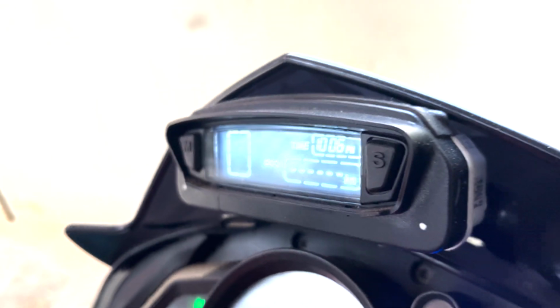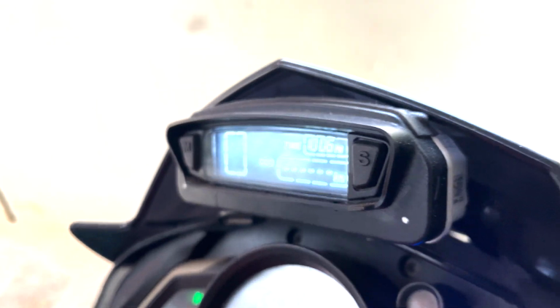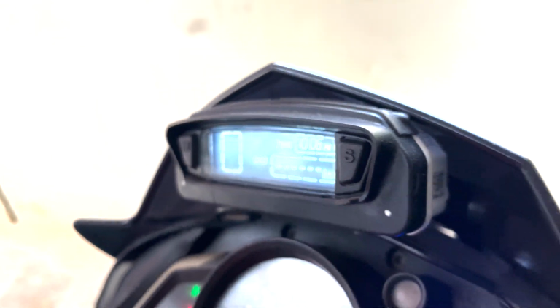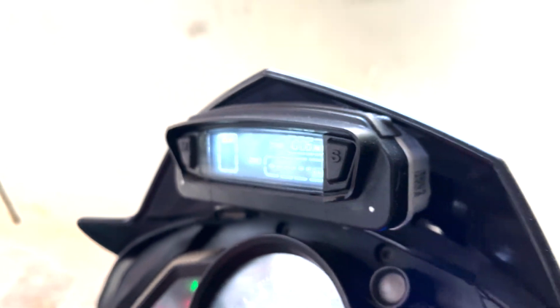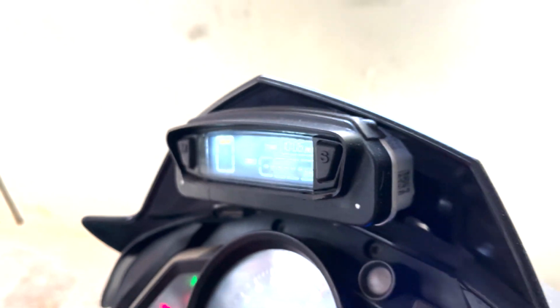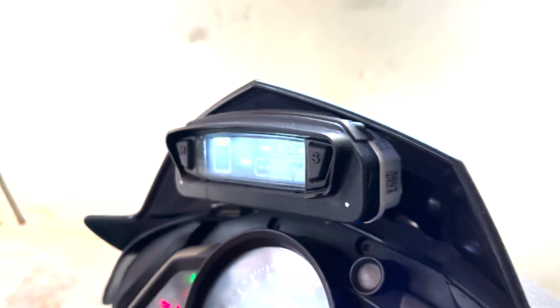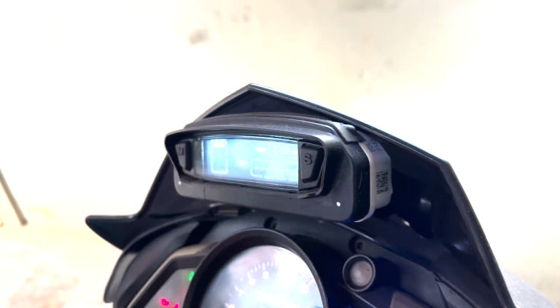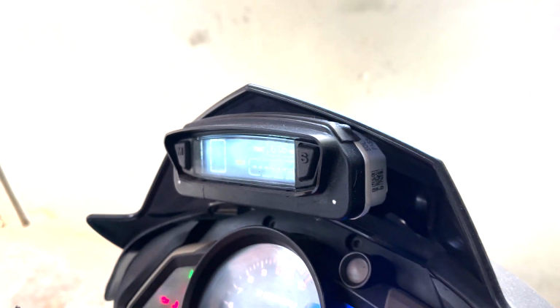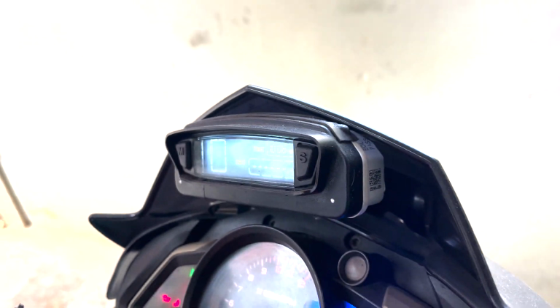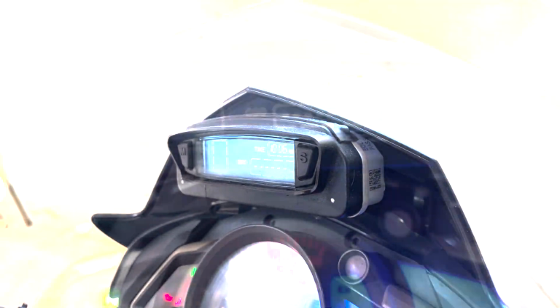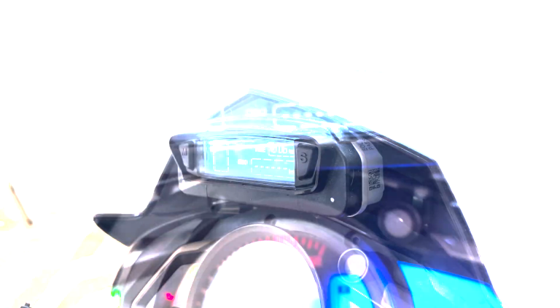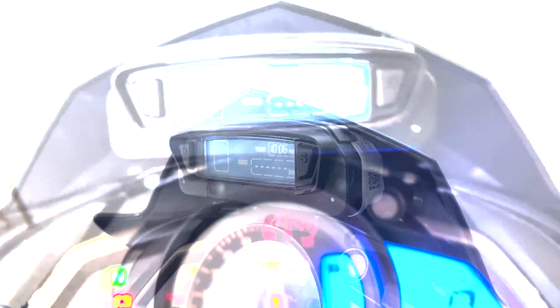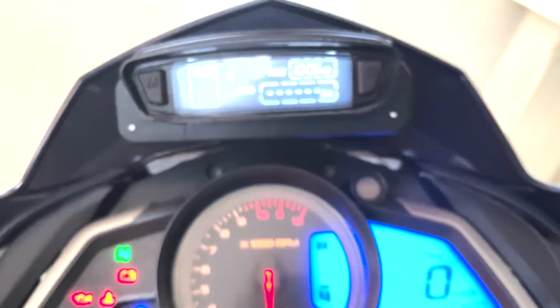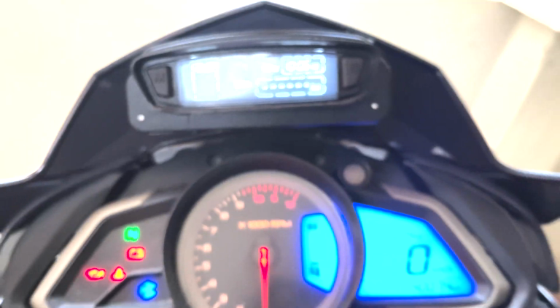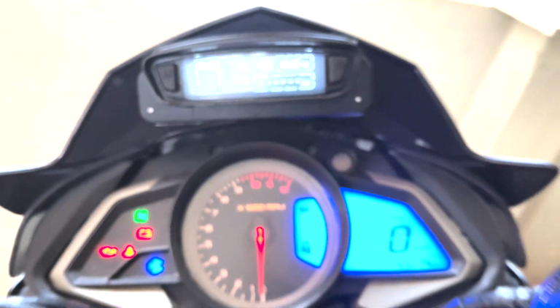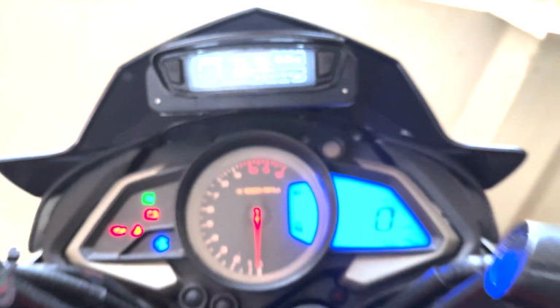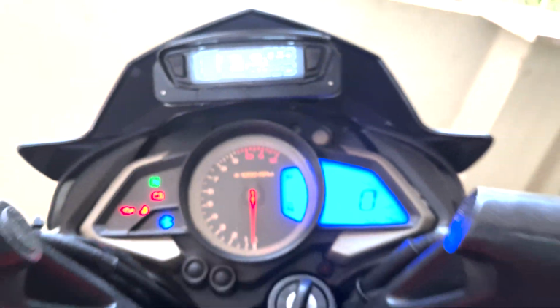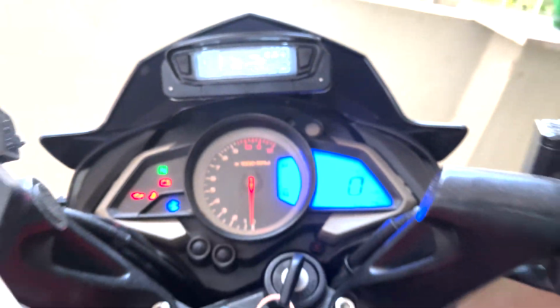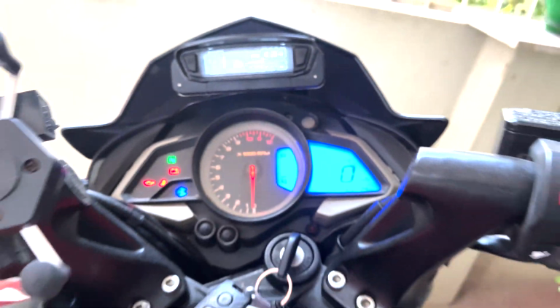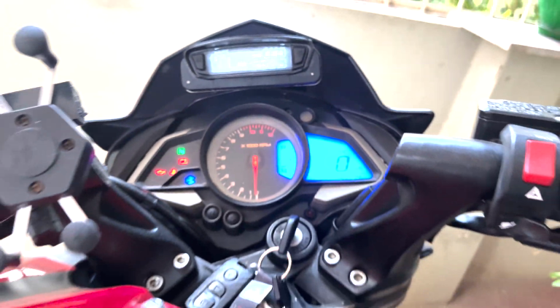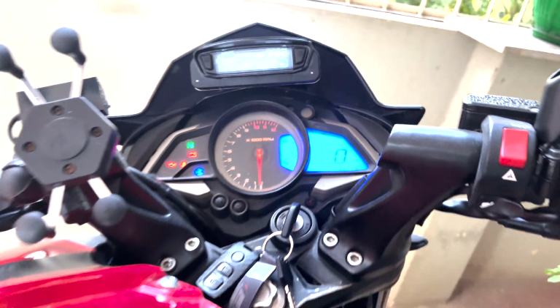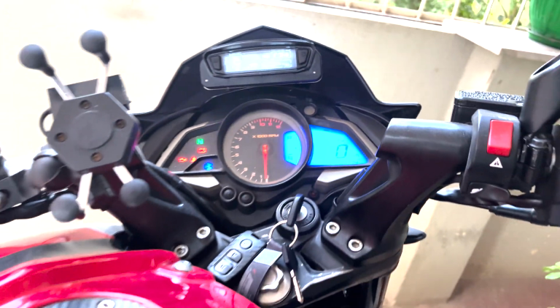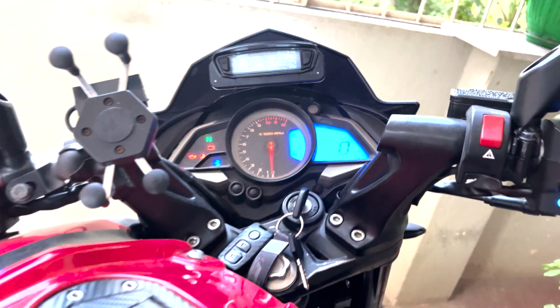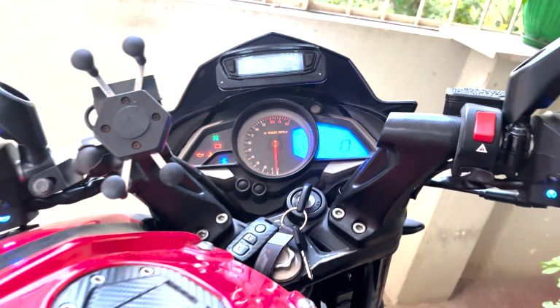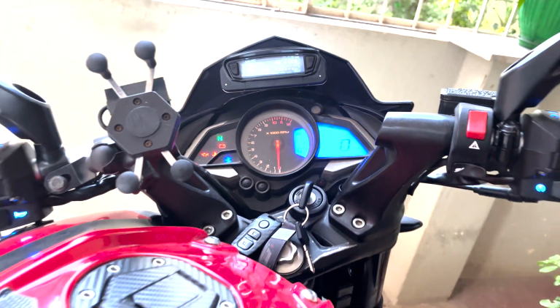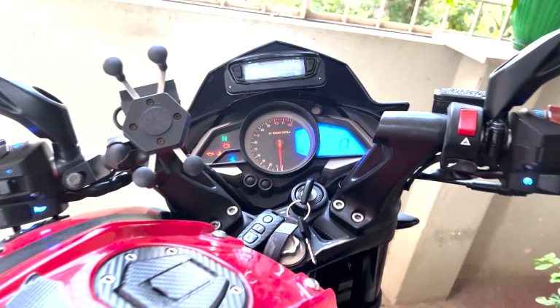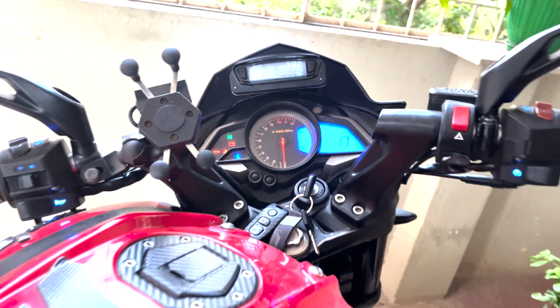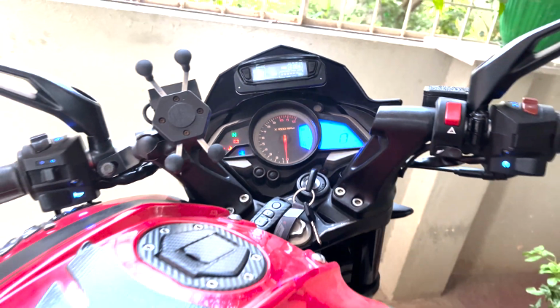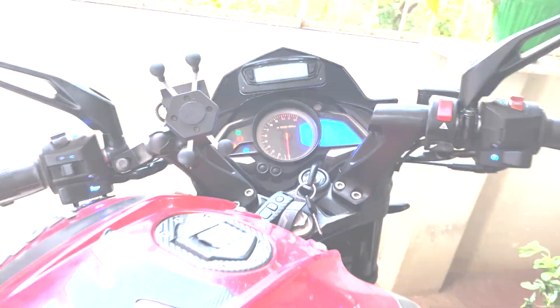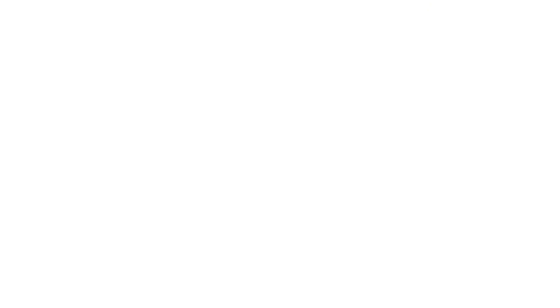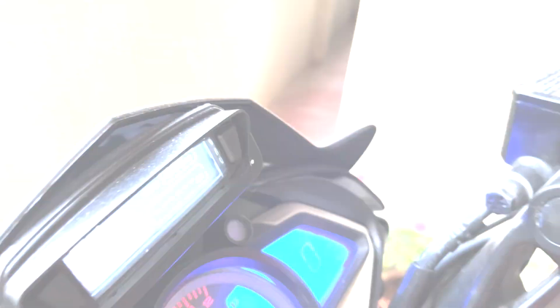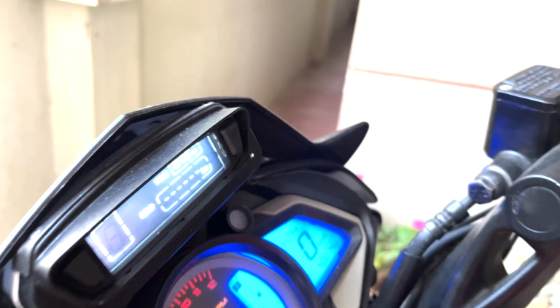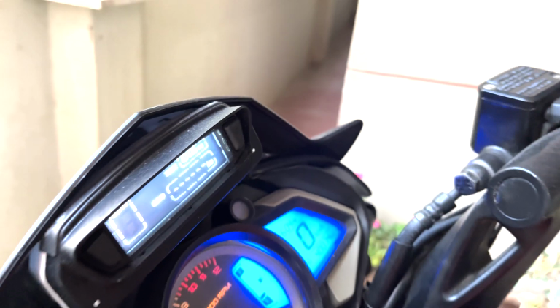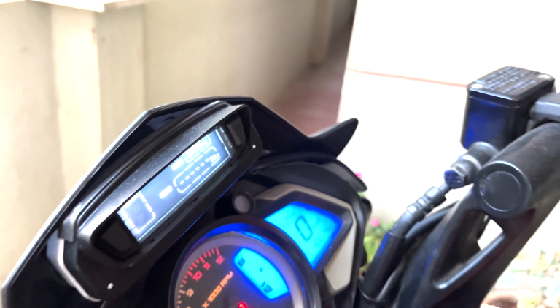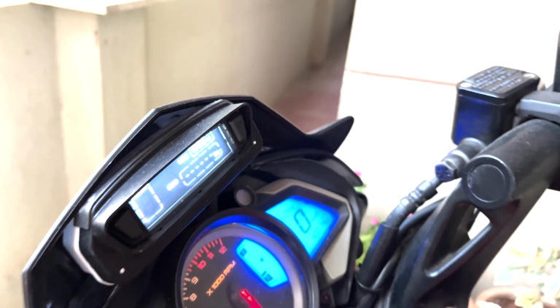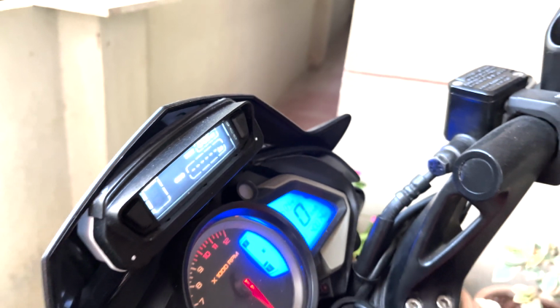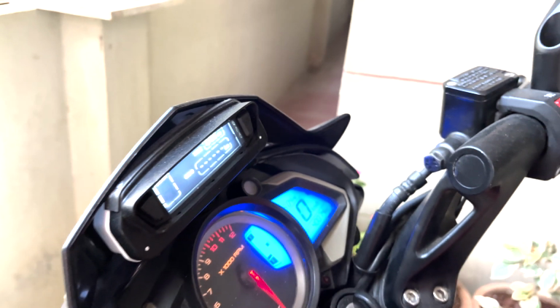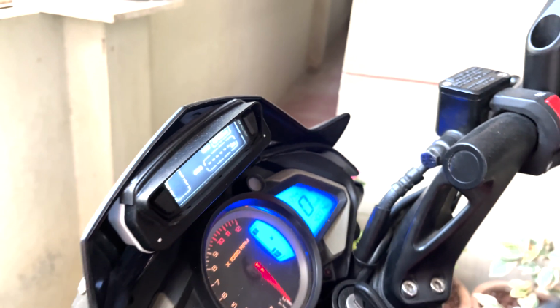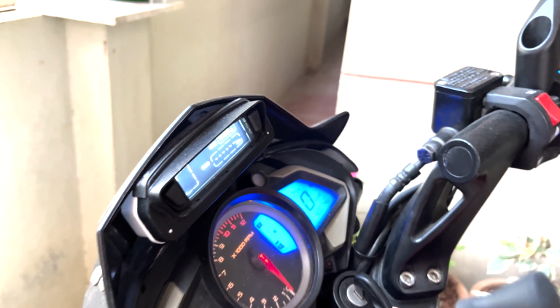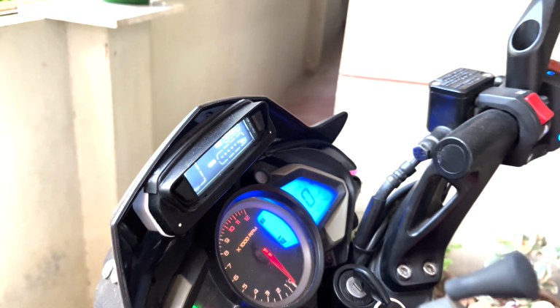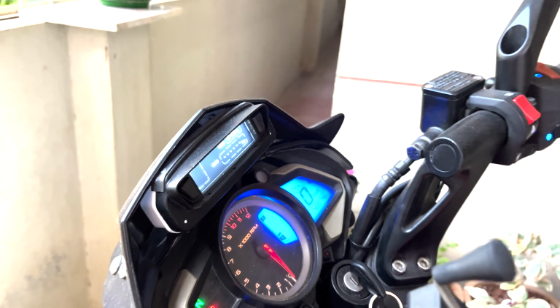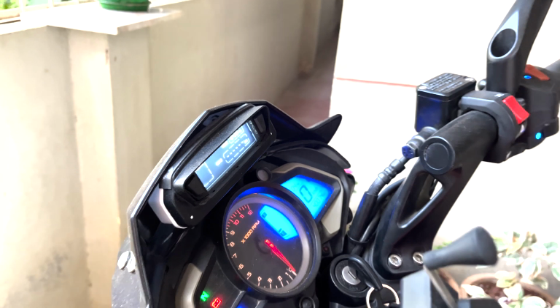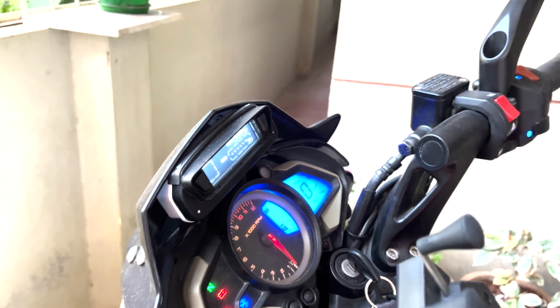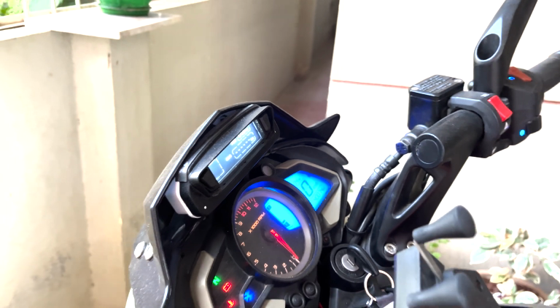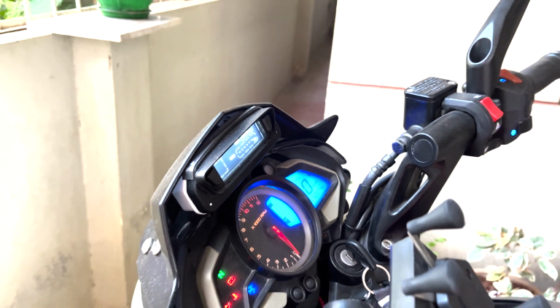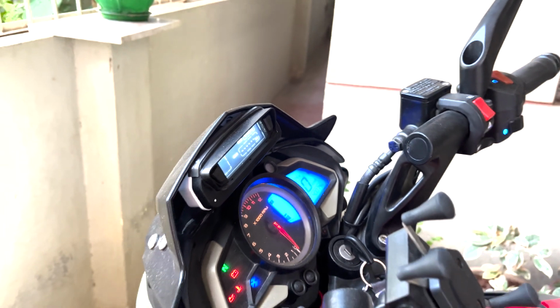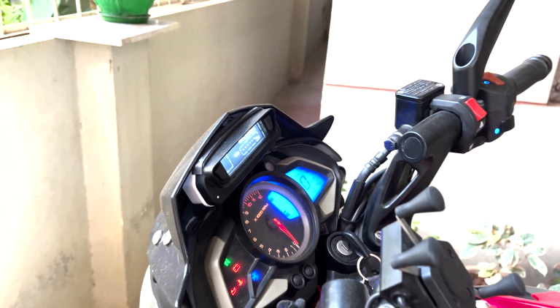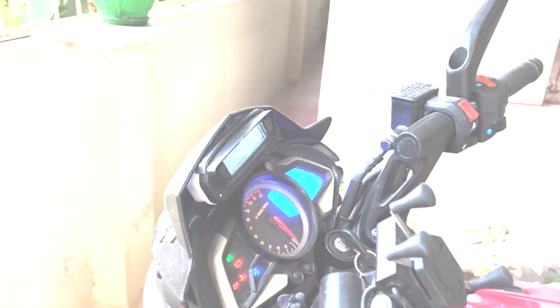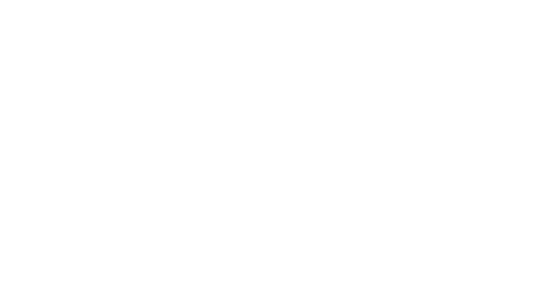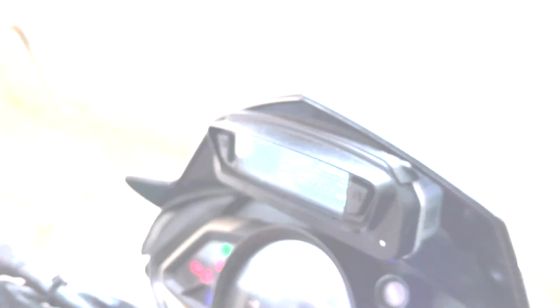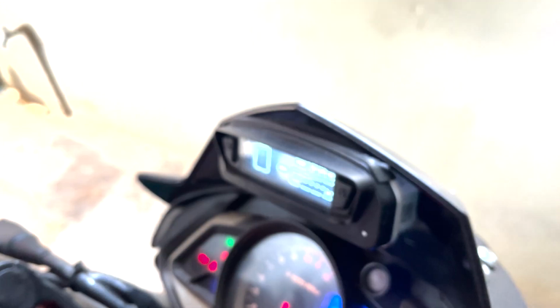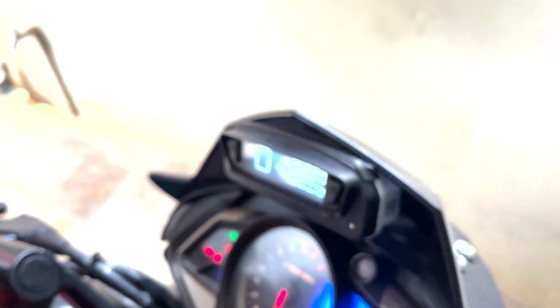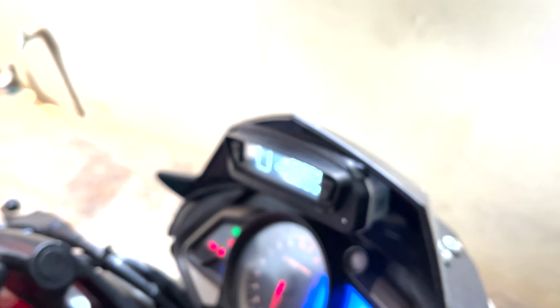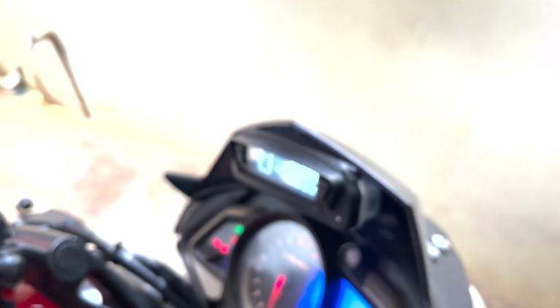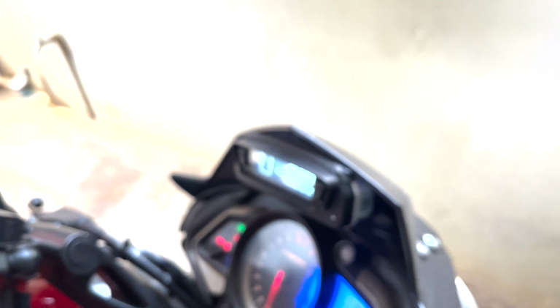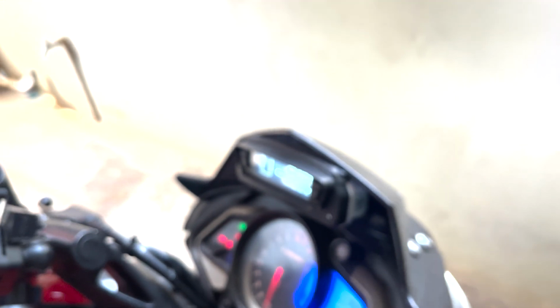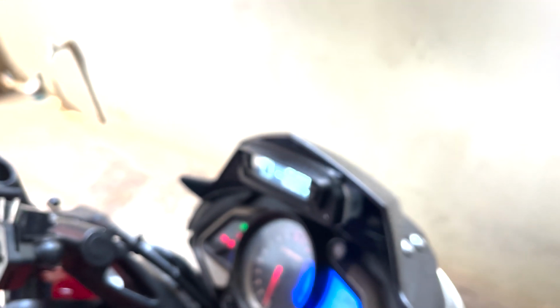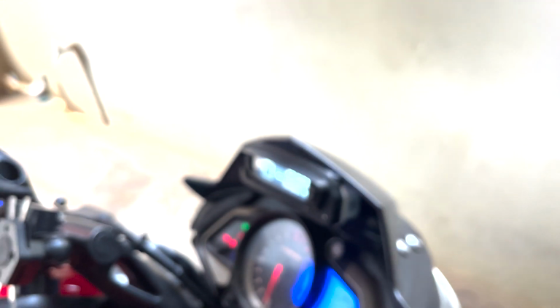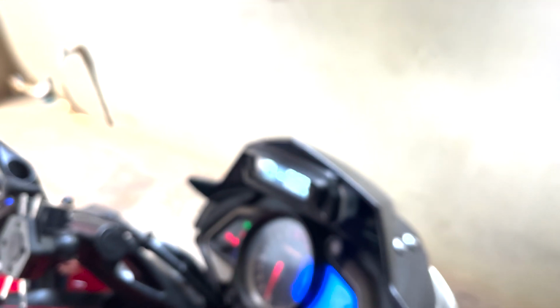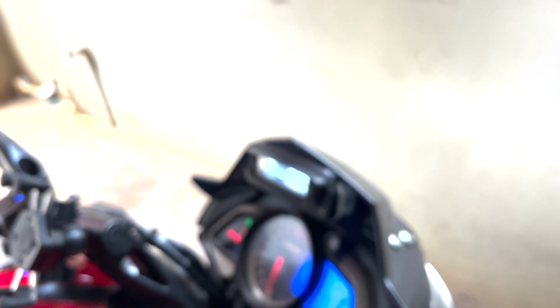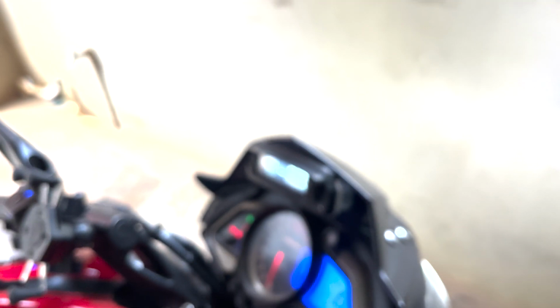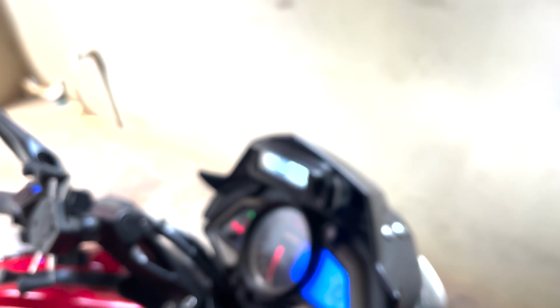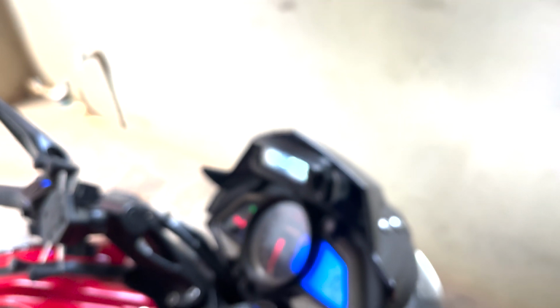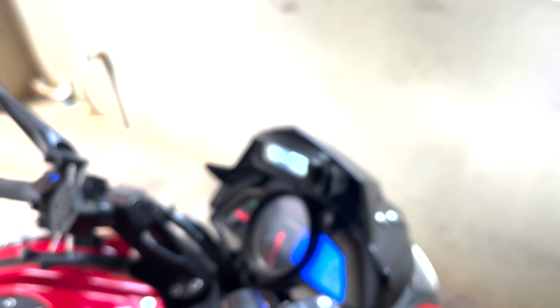Hey guys, welcome back to Archeonics channel. This video is a walkthrough of how to install a gear position system in NS200.